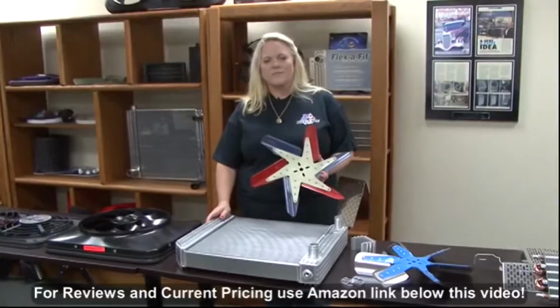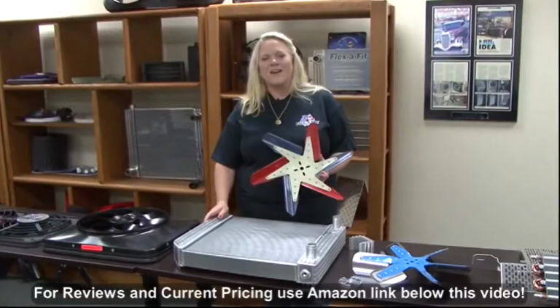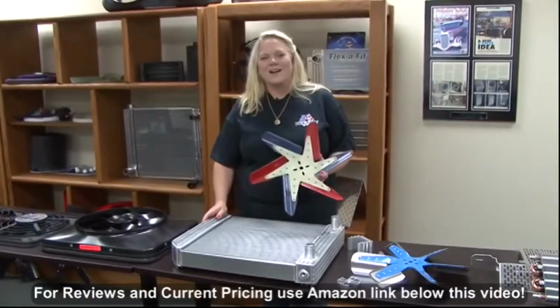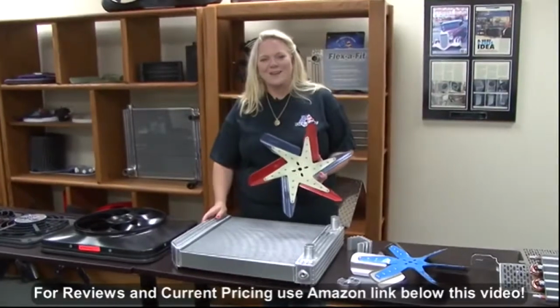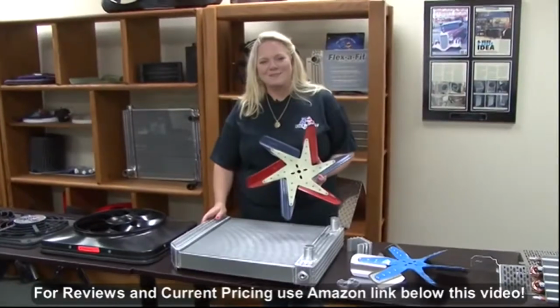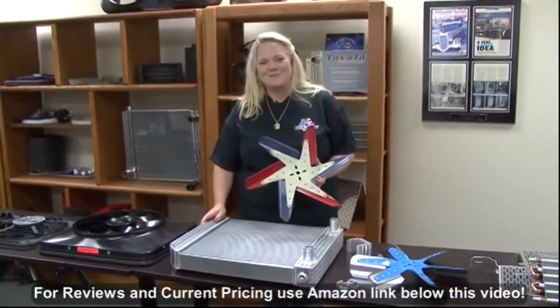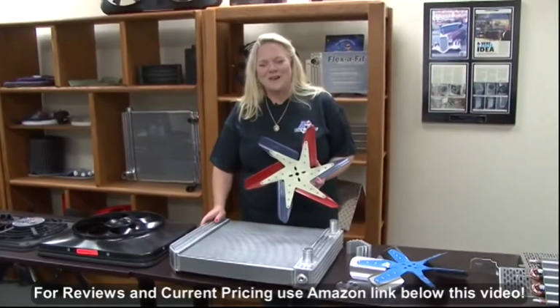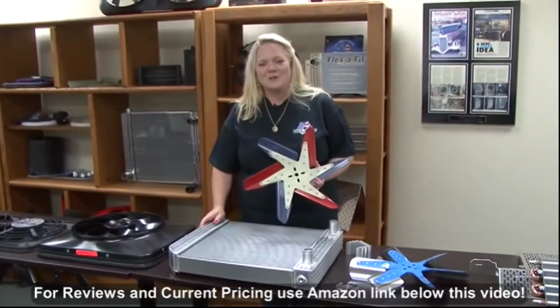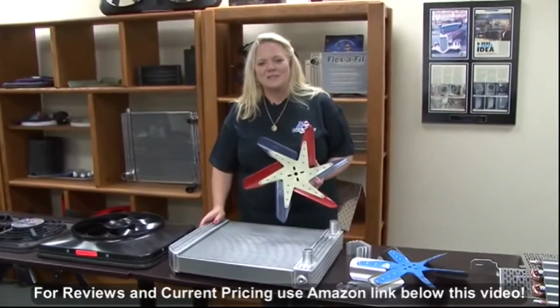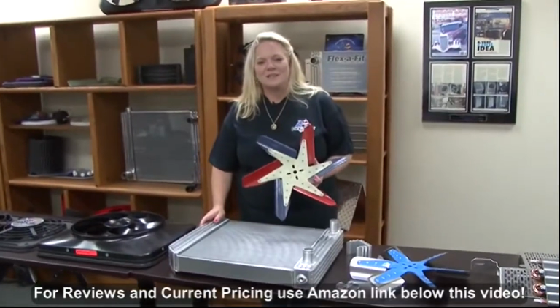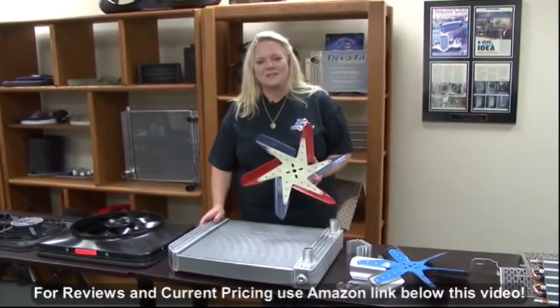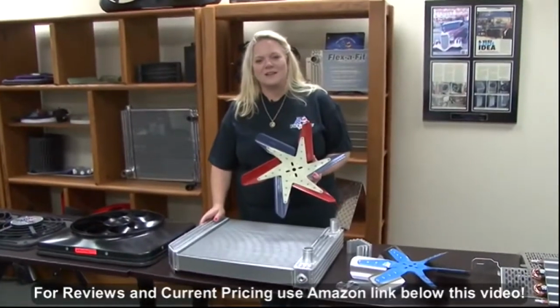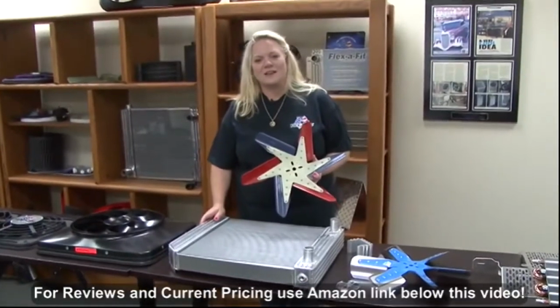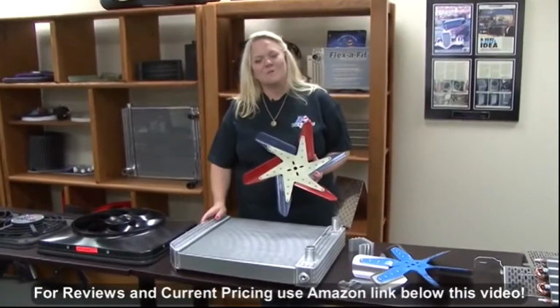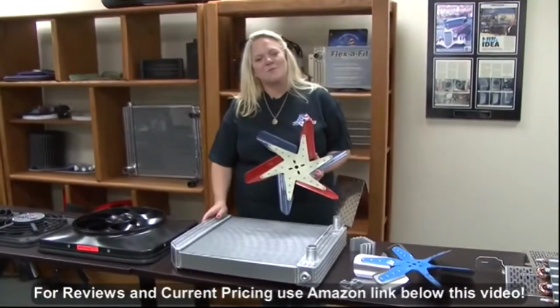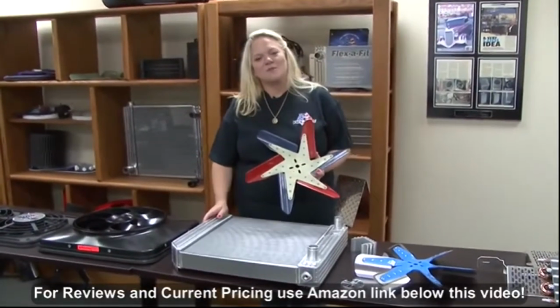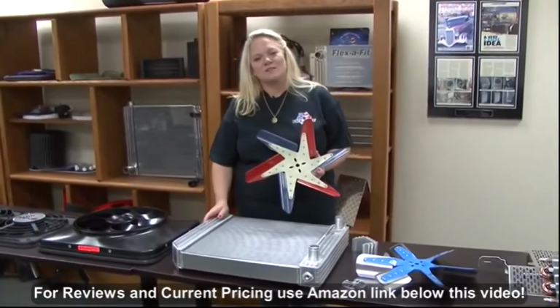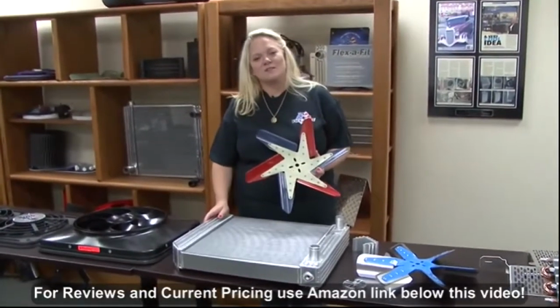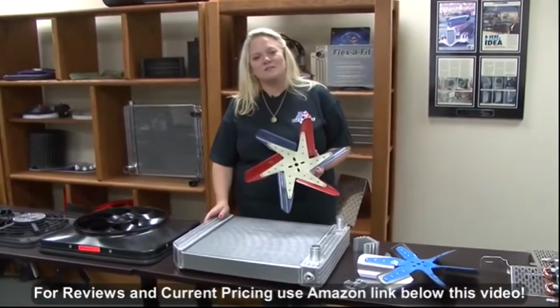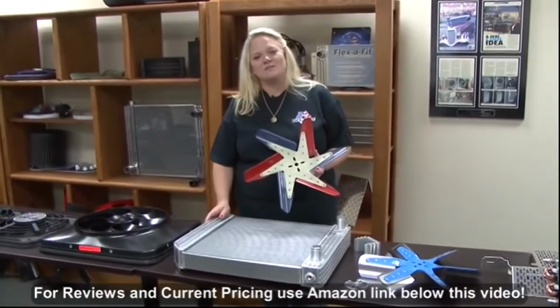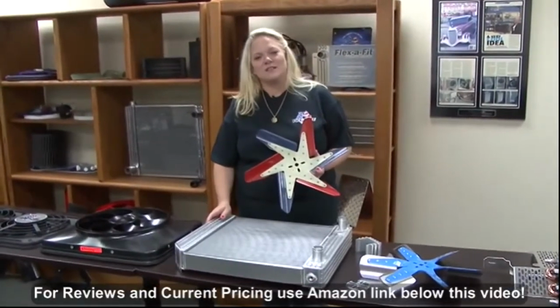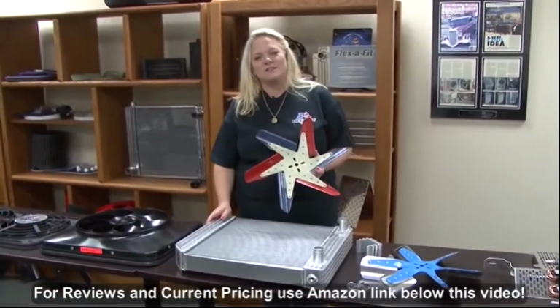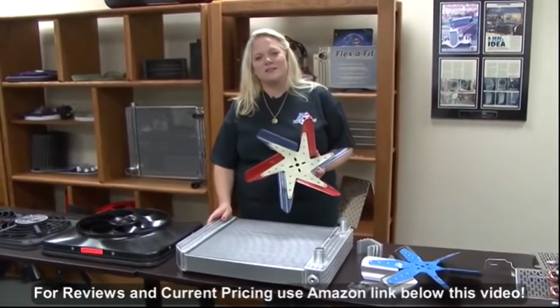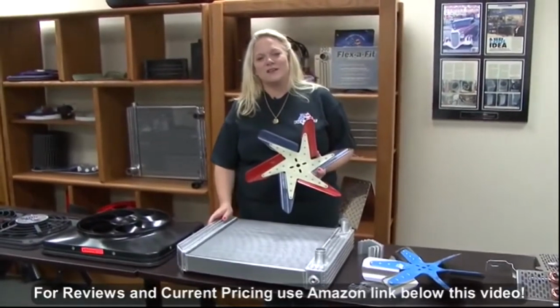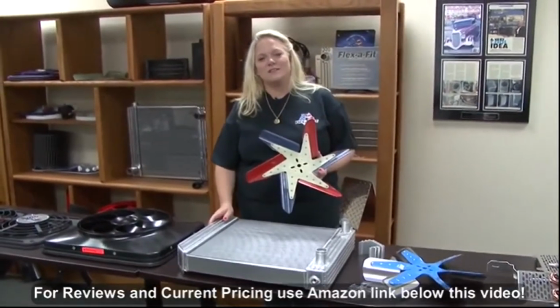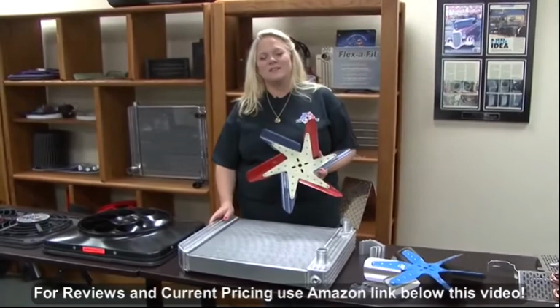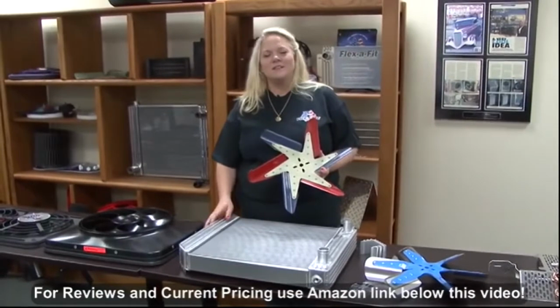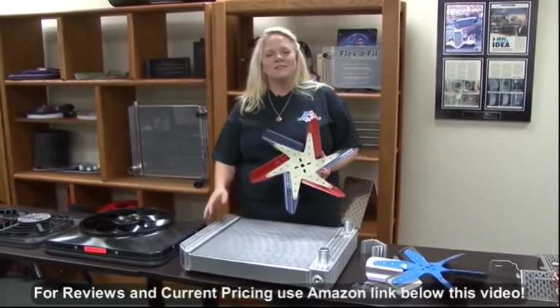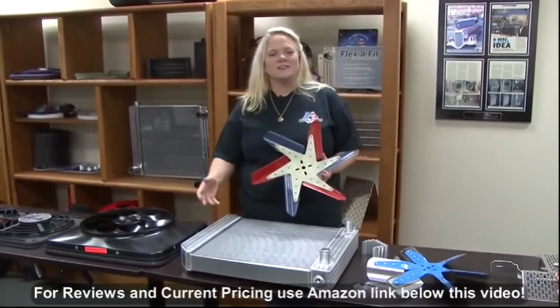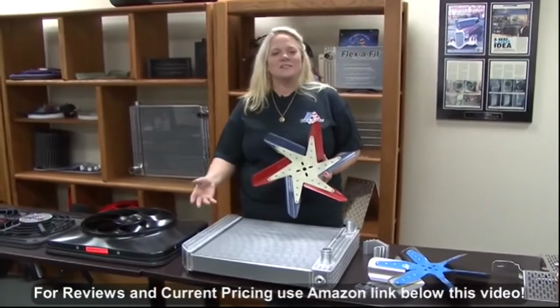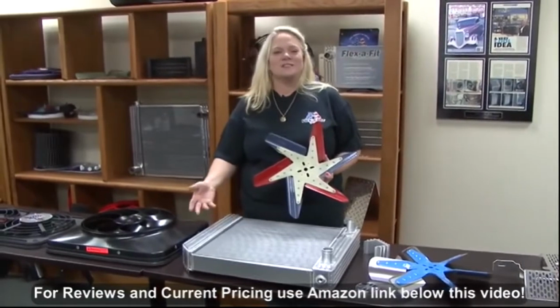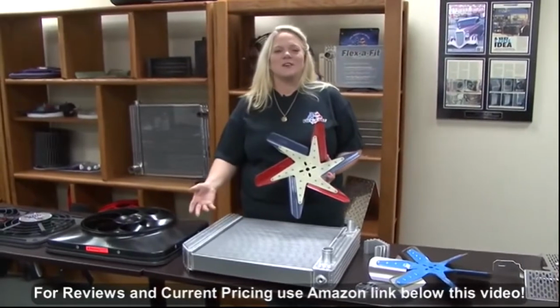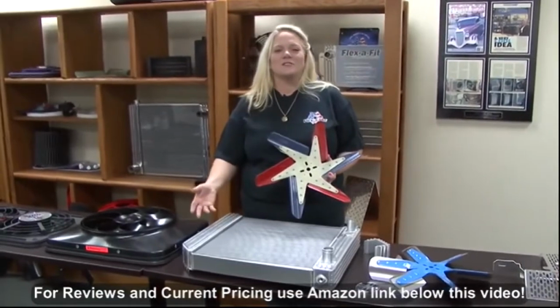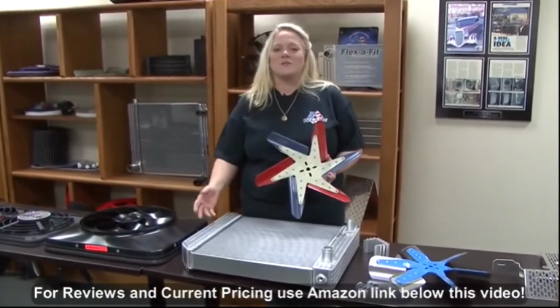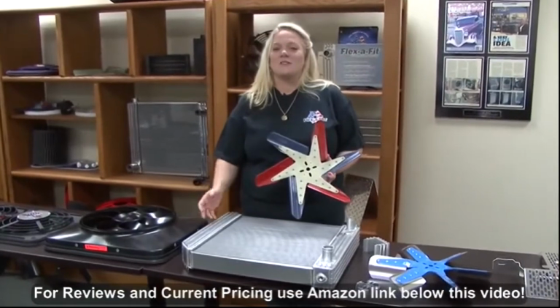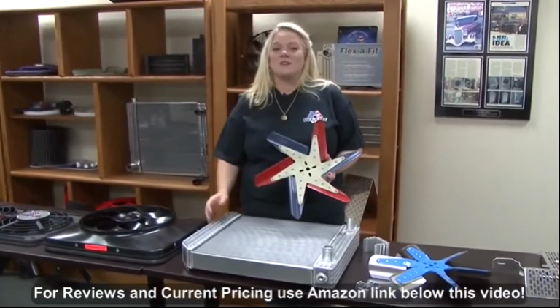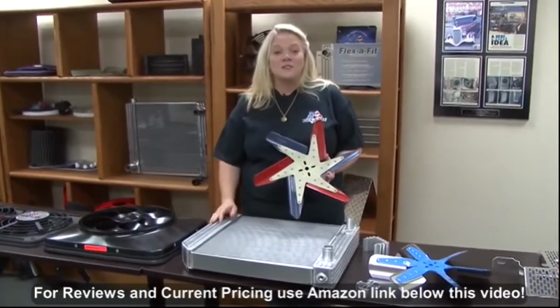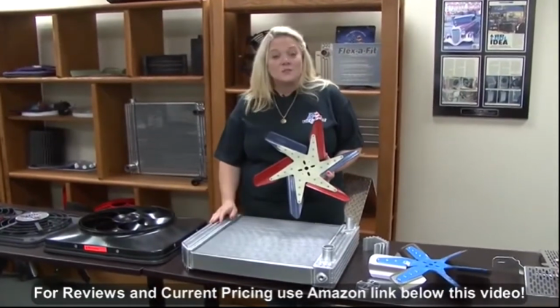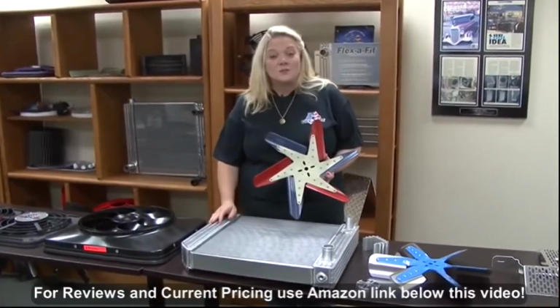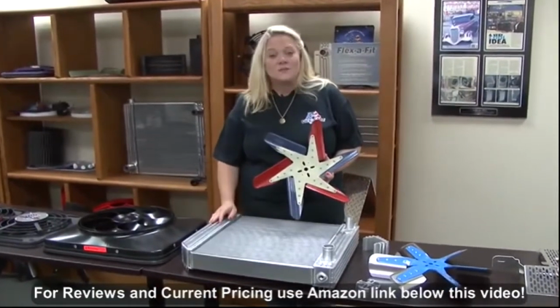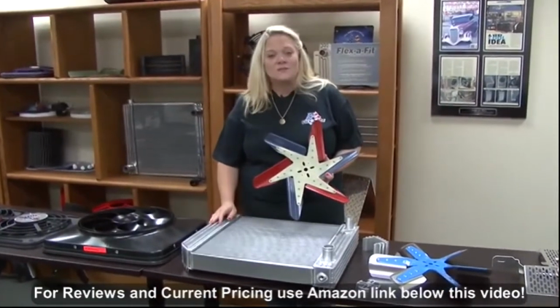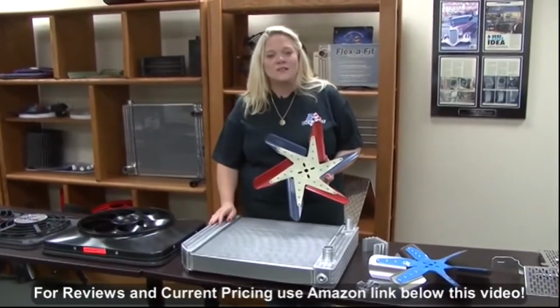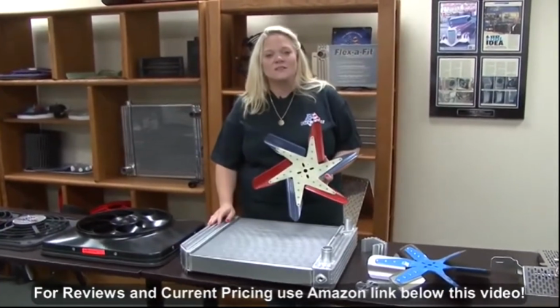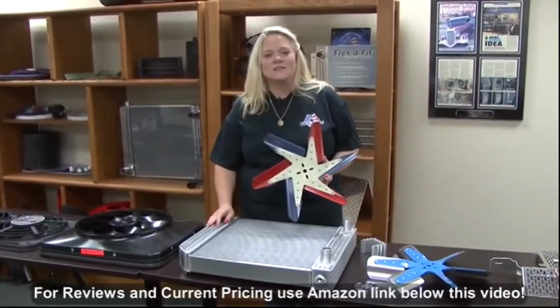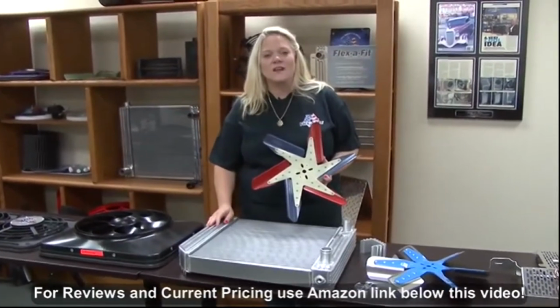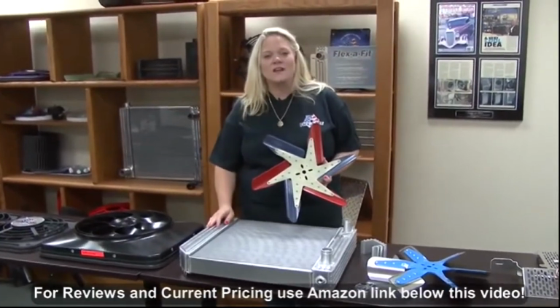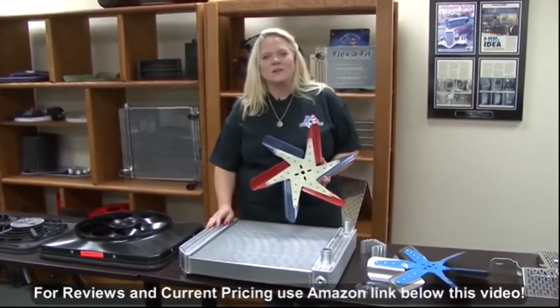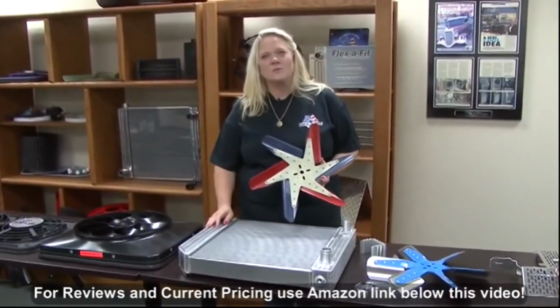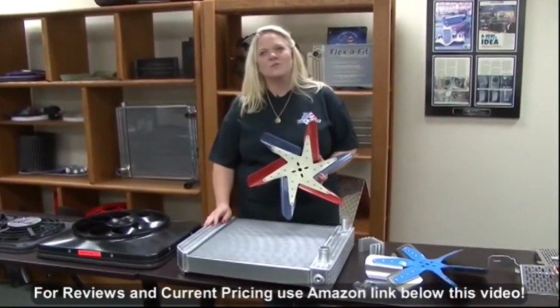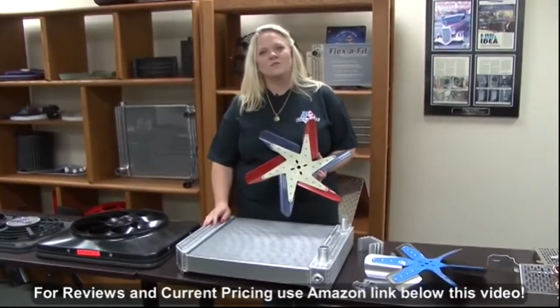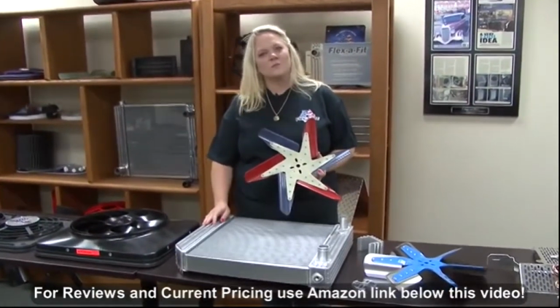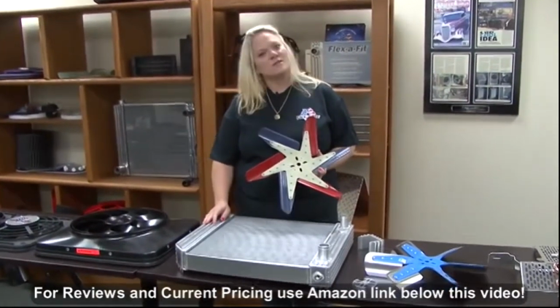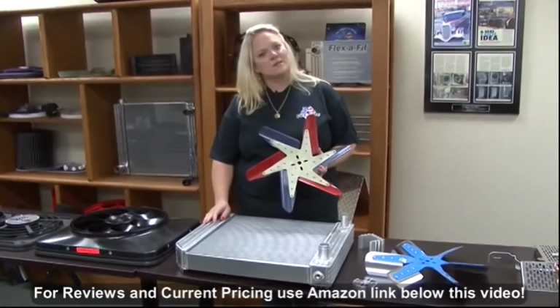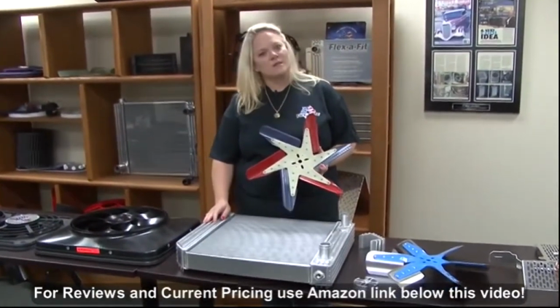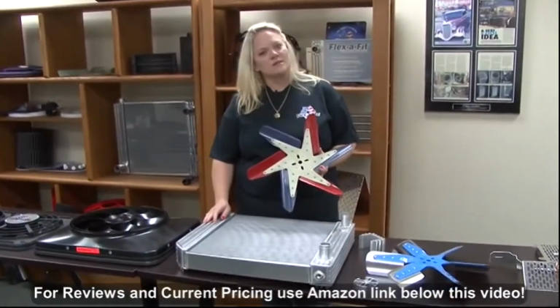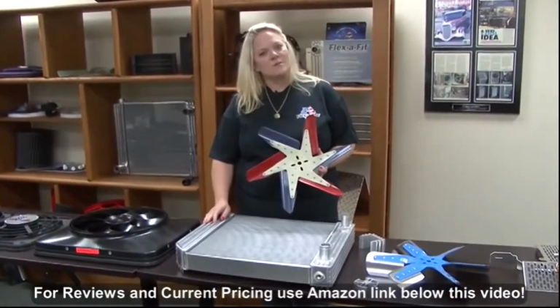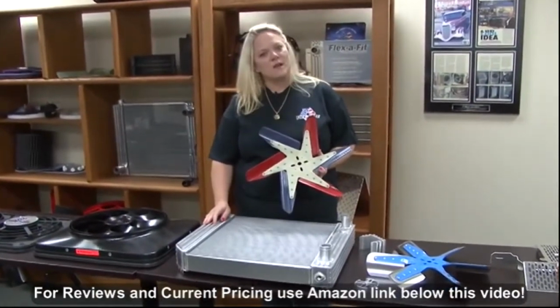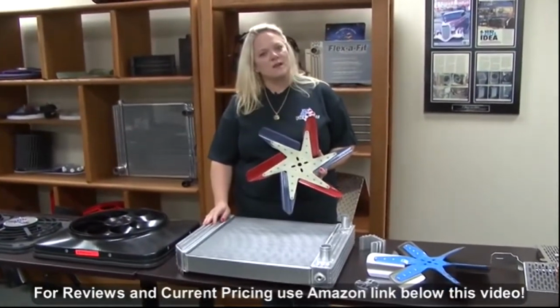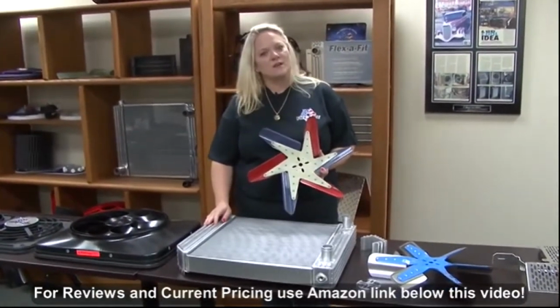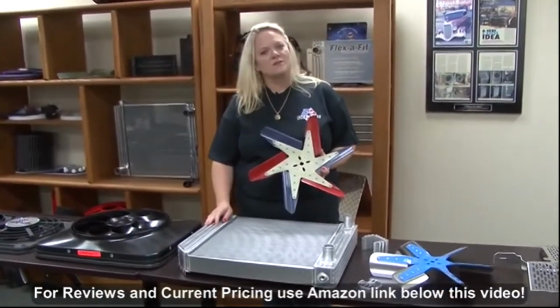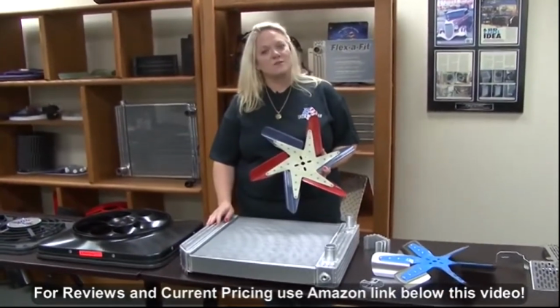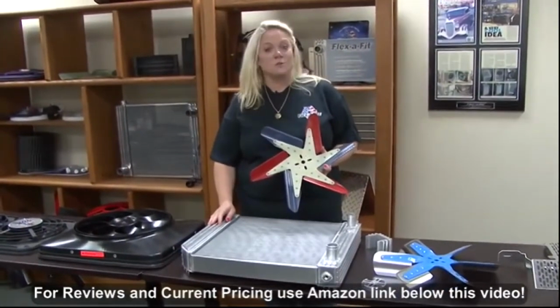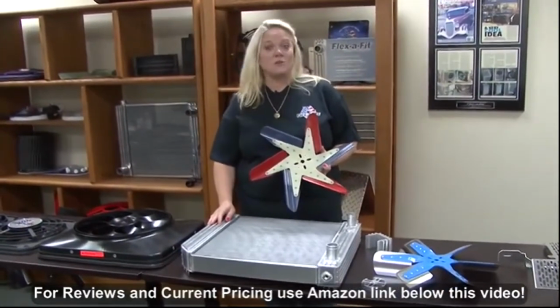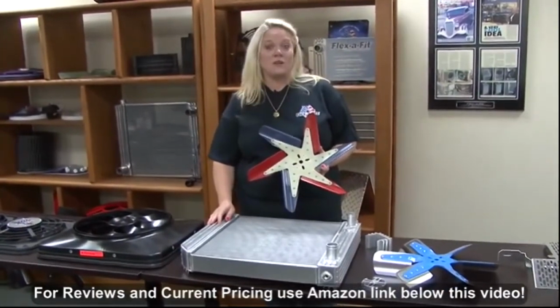Hi, I'm Lisa and I'm the president of FlexiLight. I'd like to talk to you about the history of FlexiLight and what are some of the things that make us unique.